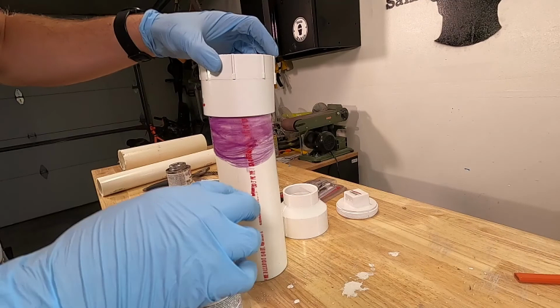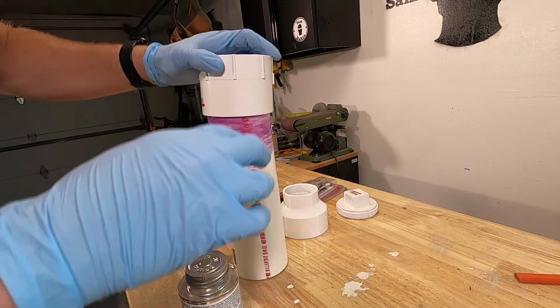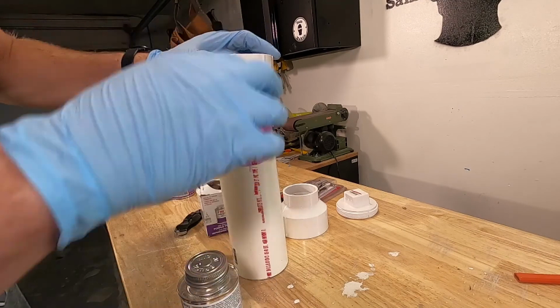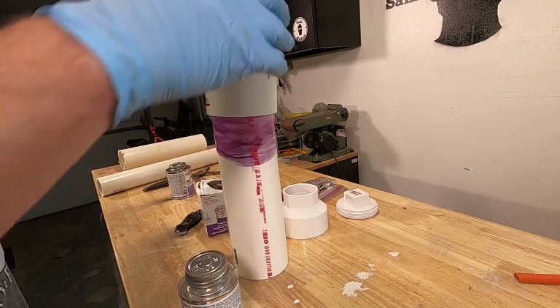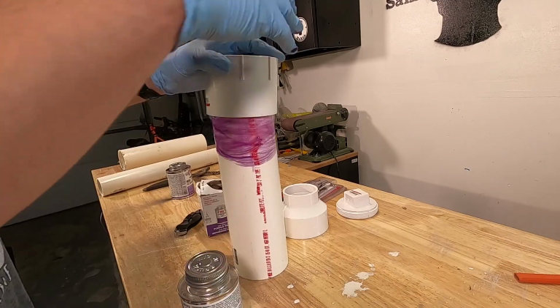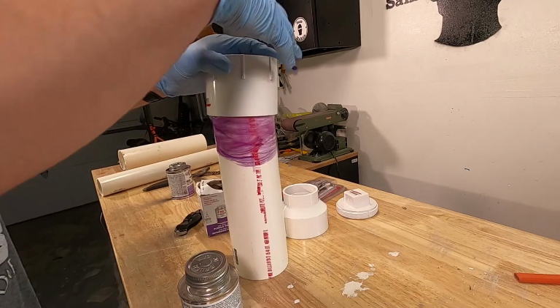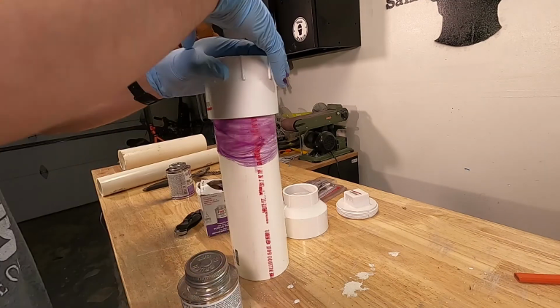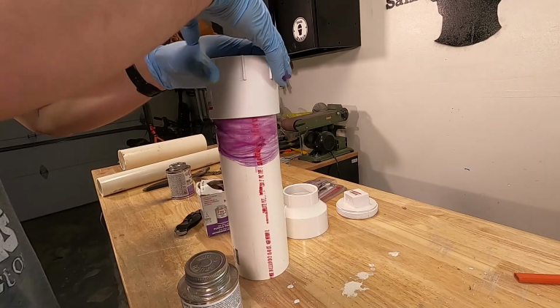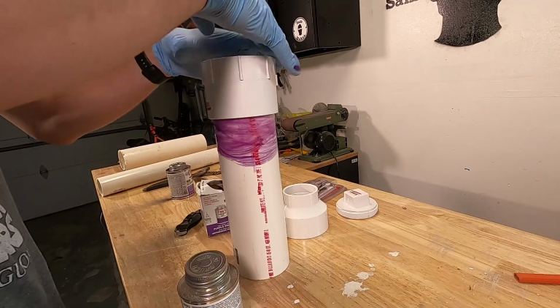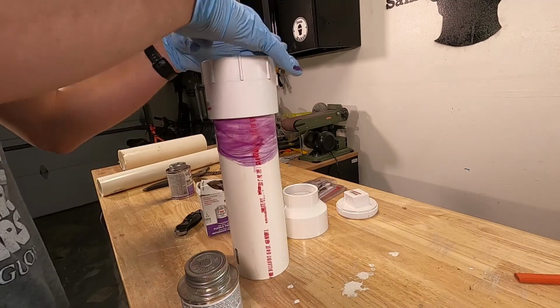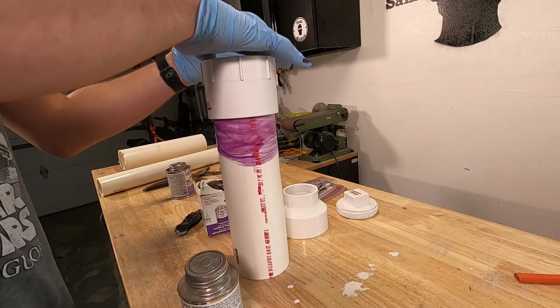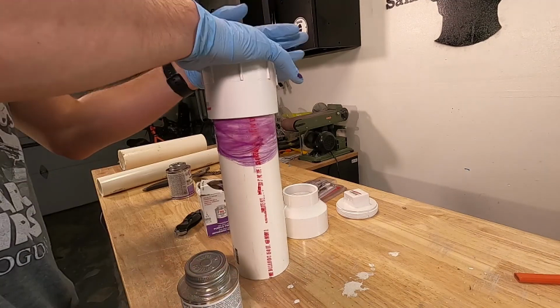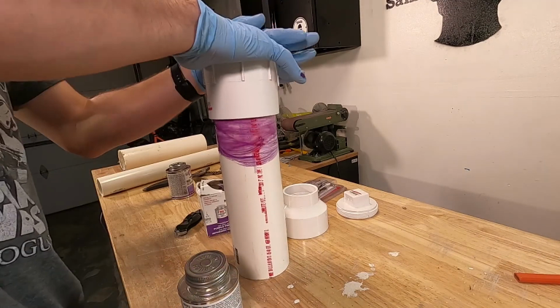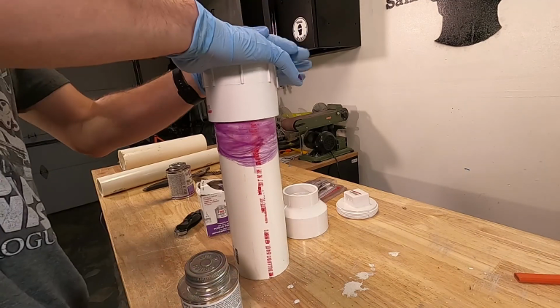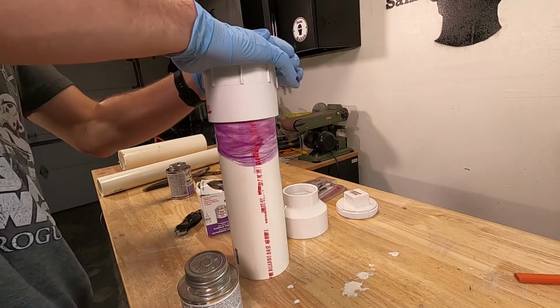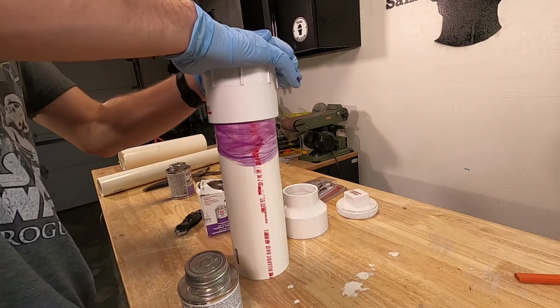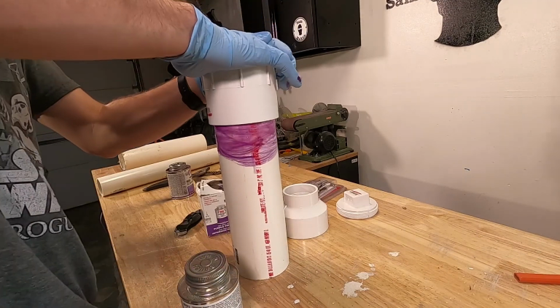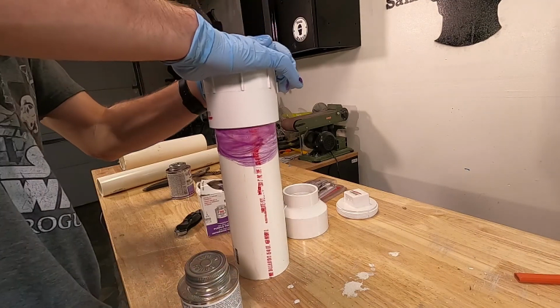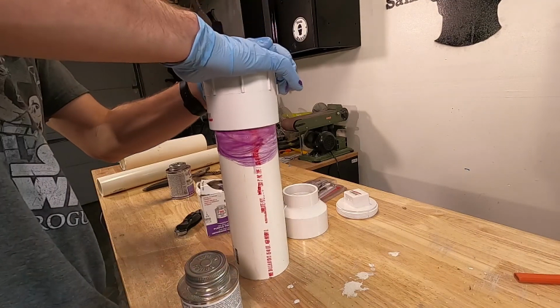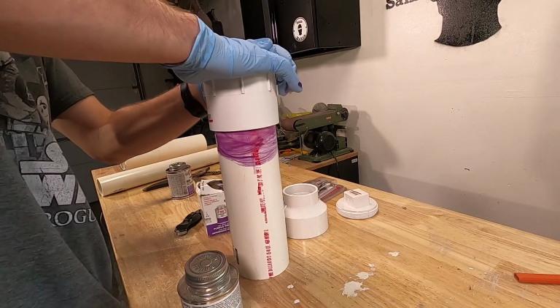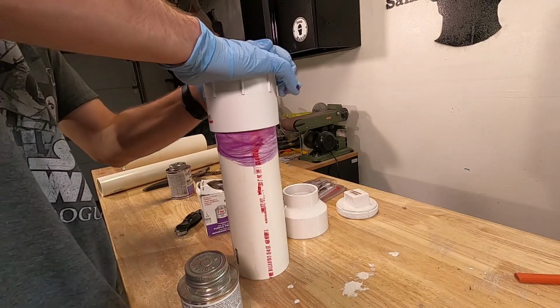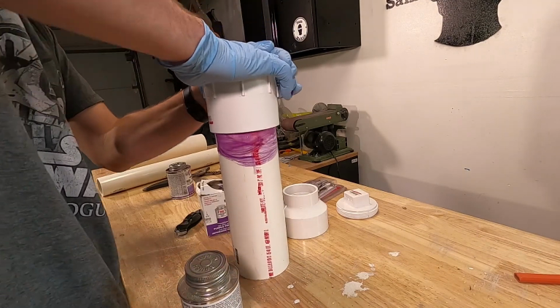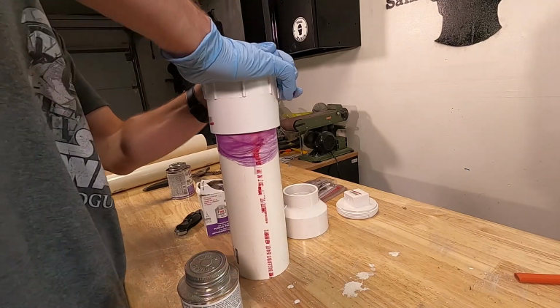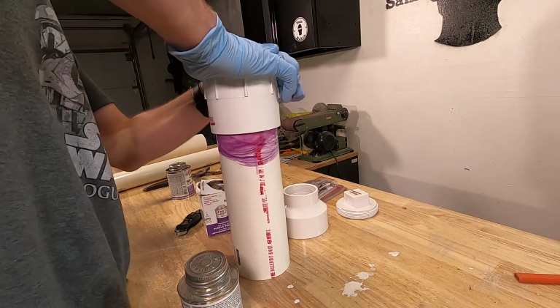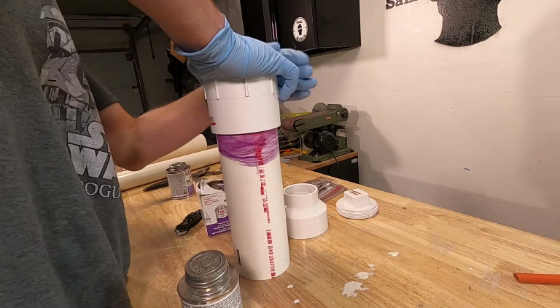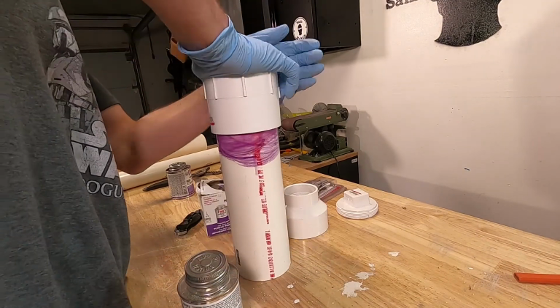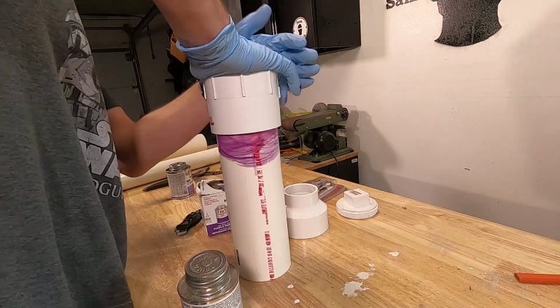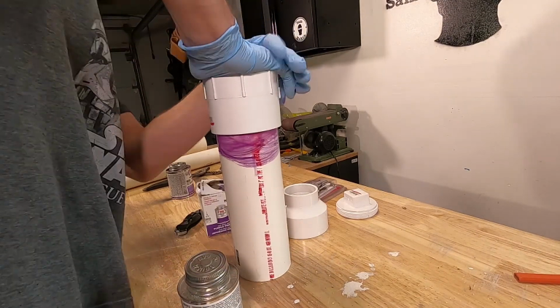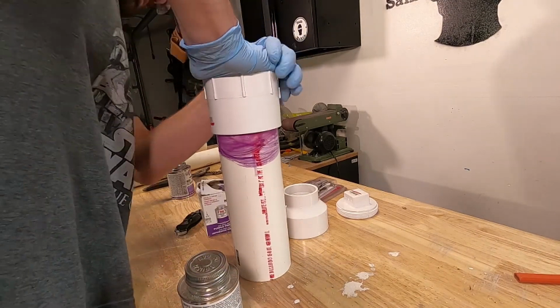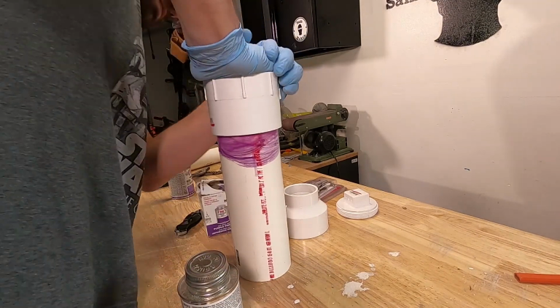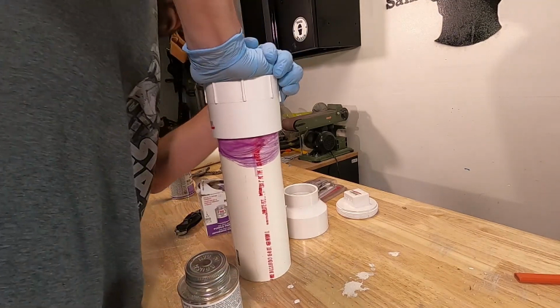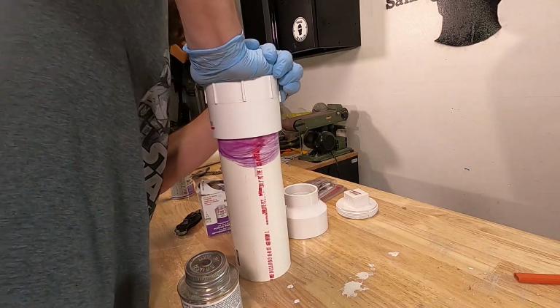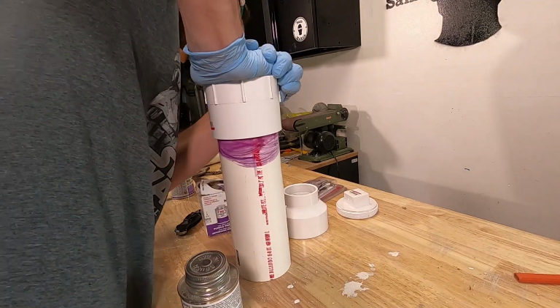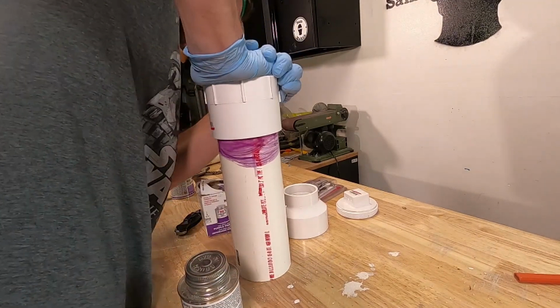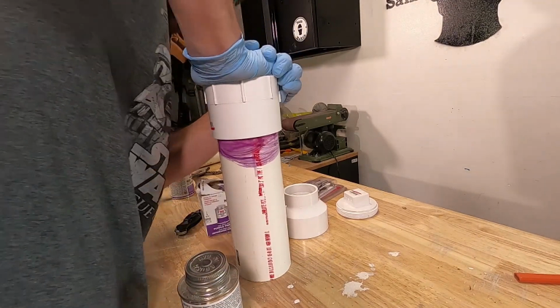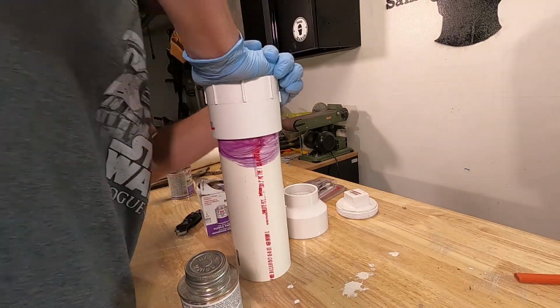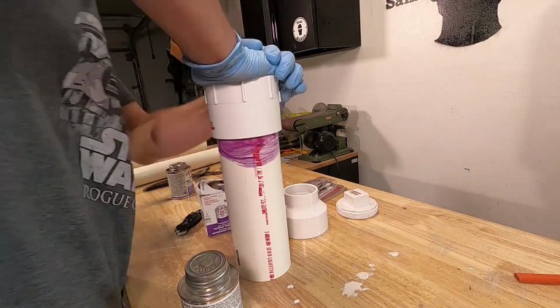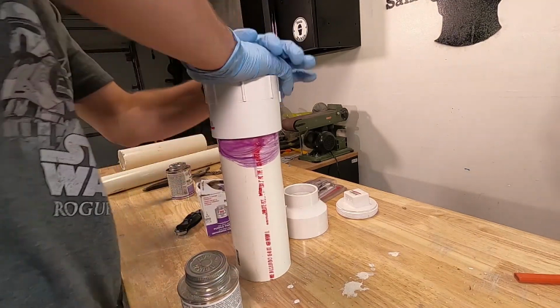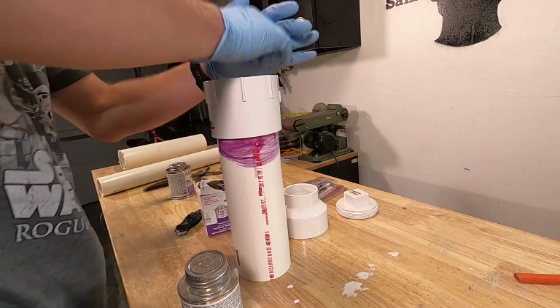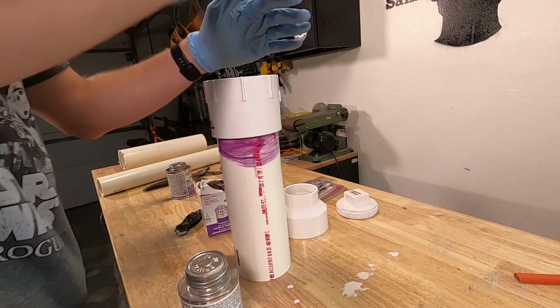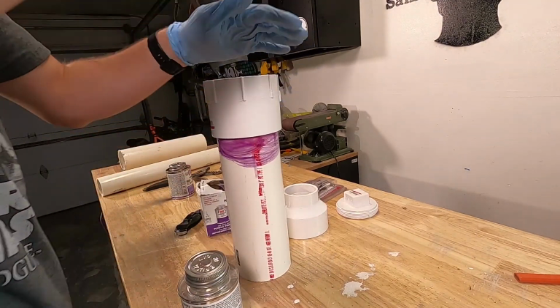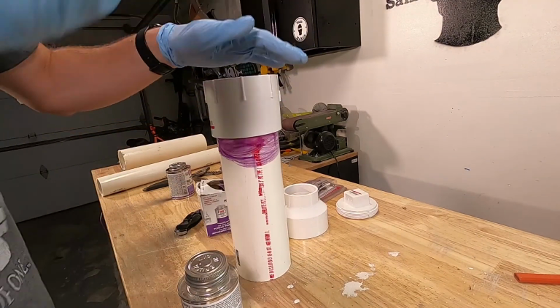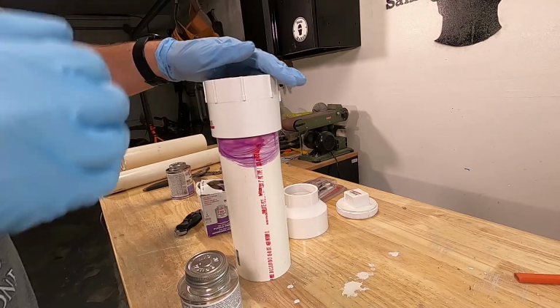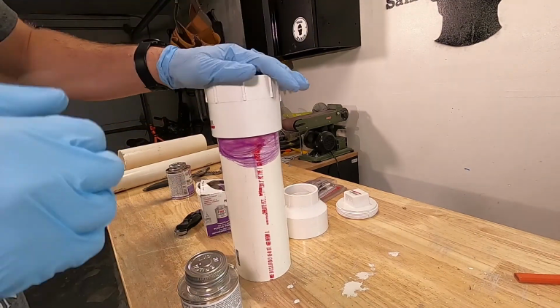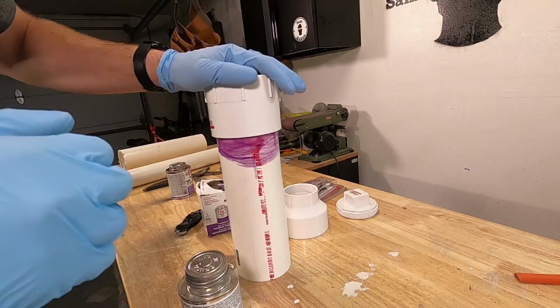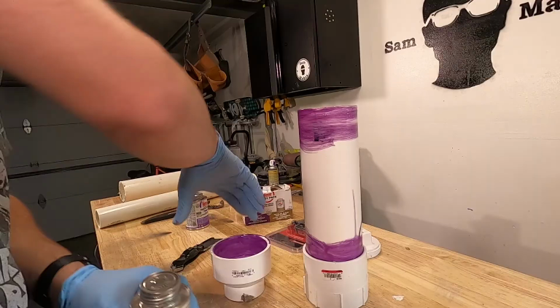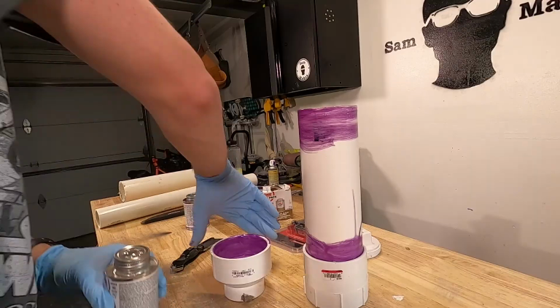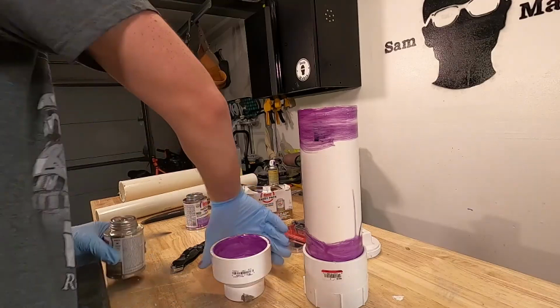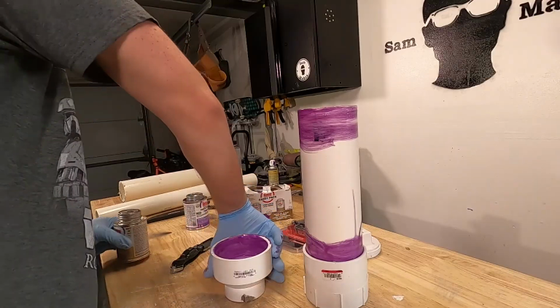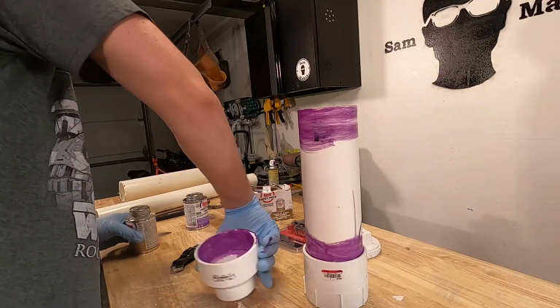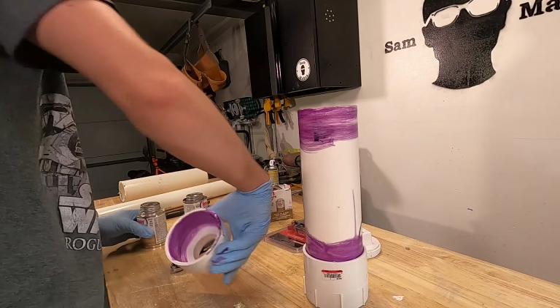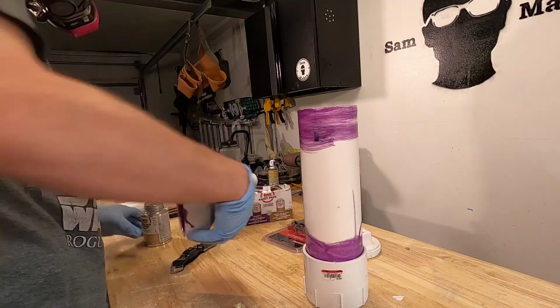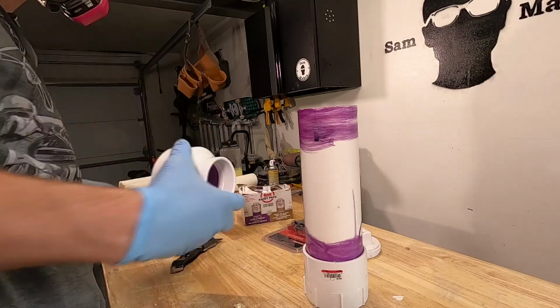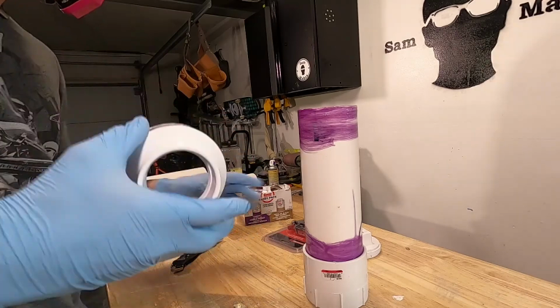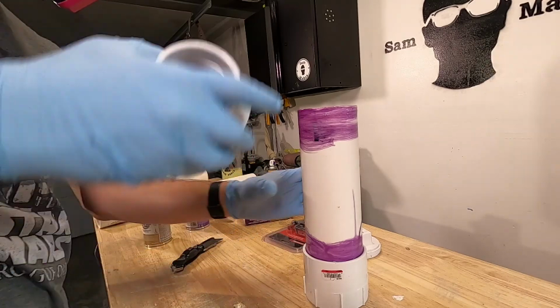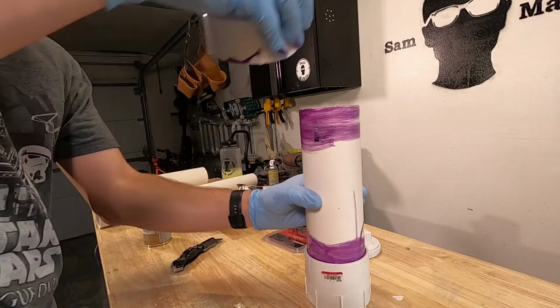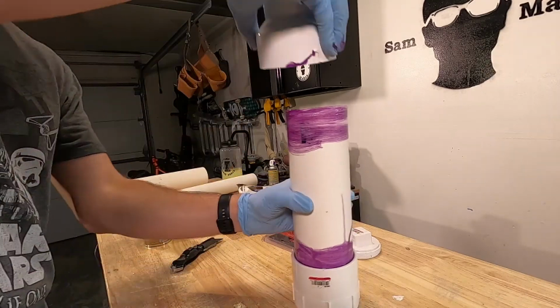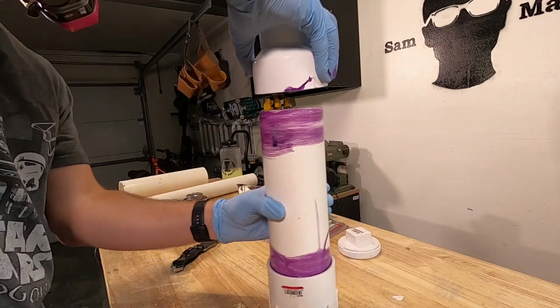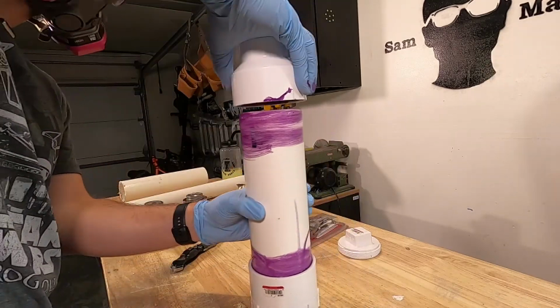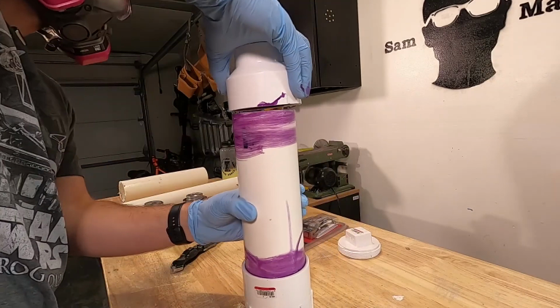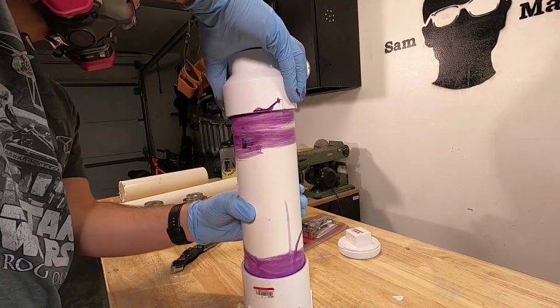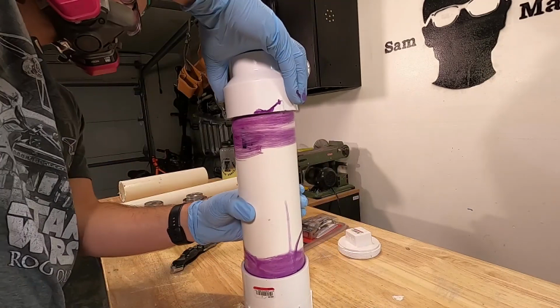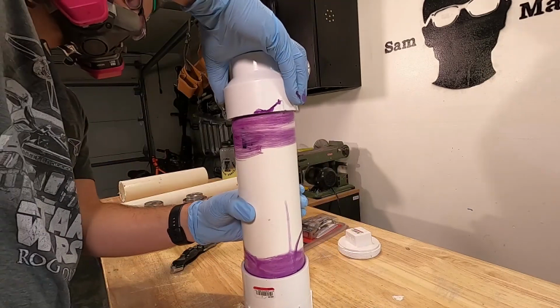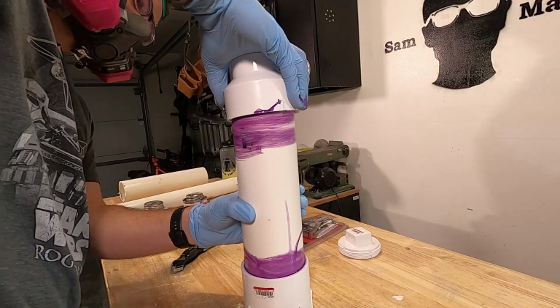It's also important to note that whenever you're bonding PVC, you want to keep constant pressure on it while it cures.